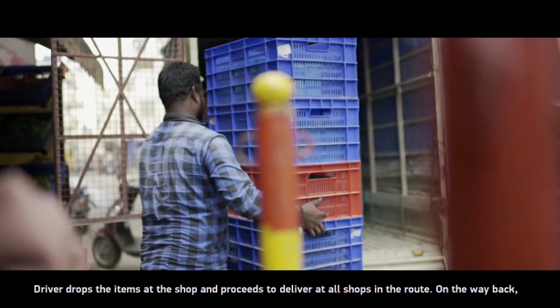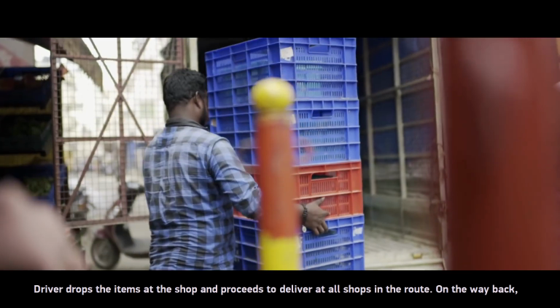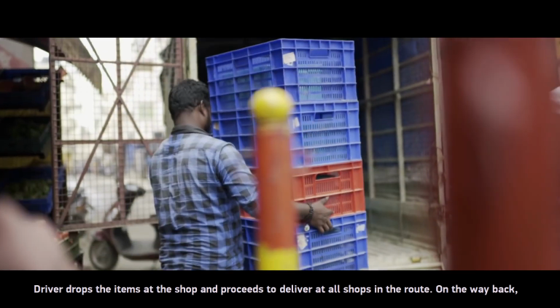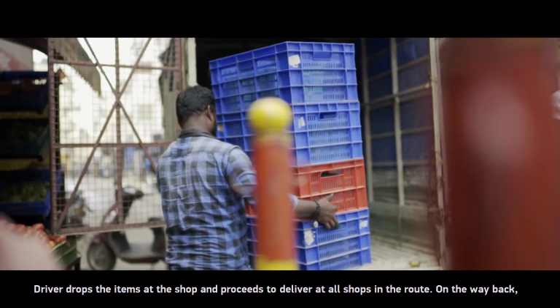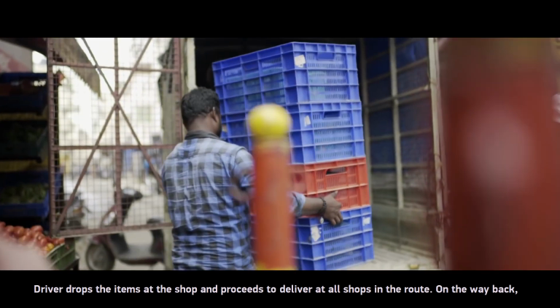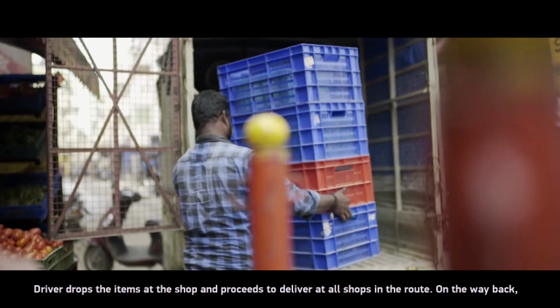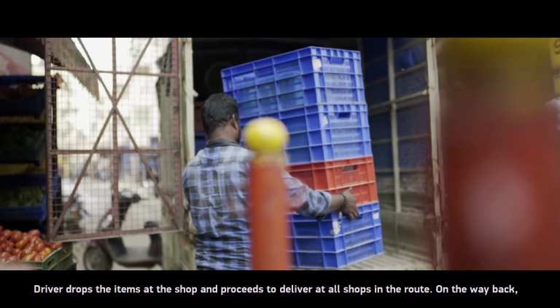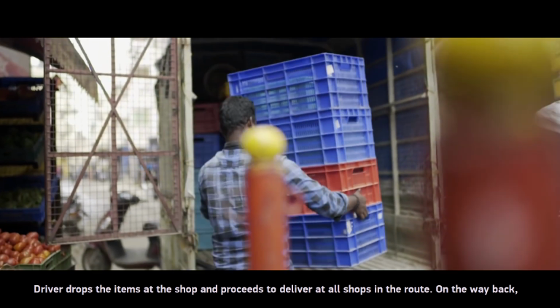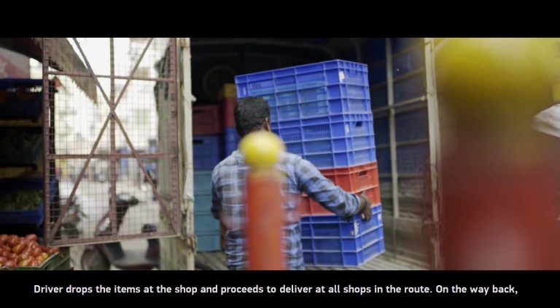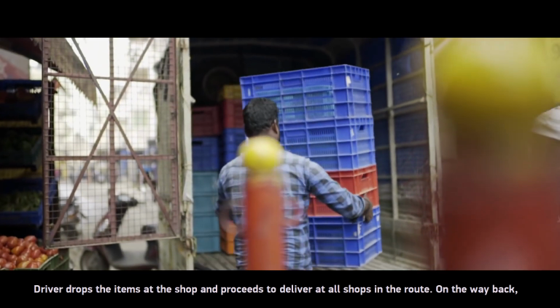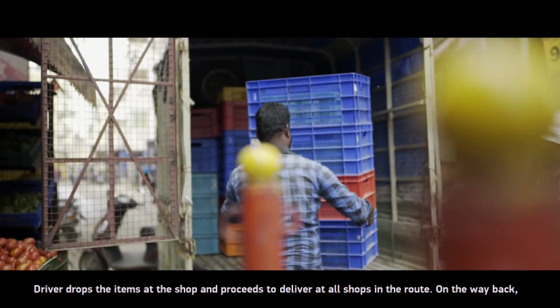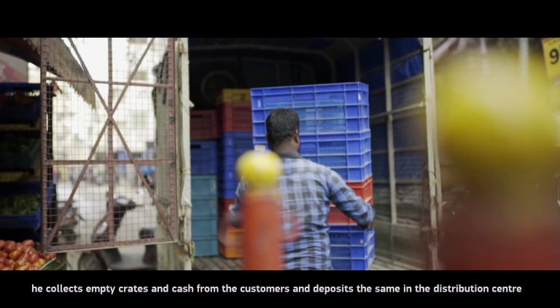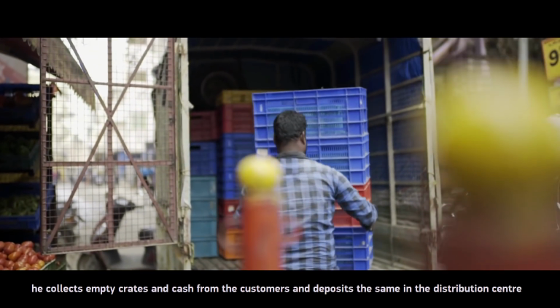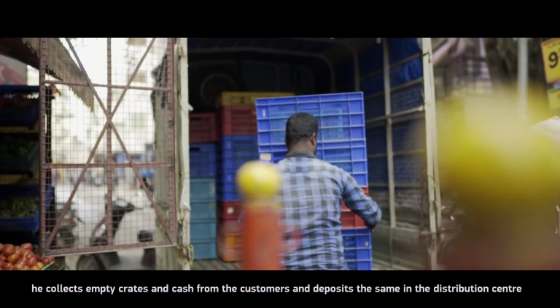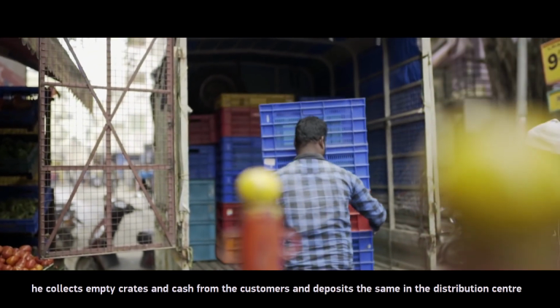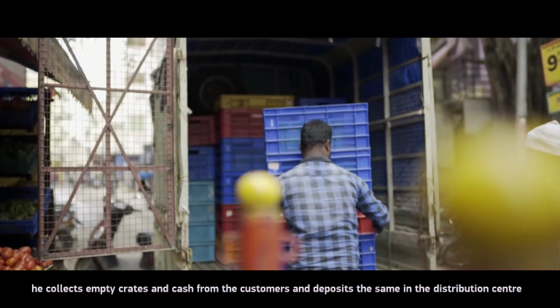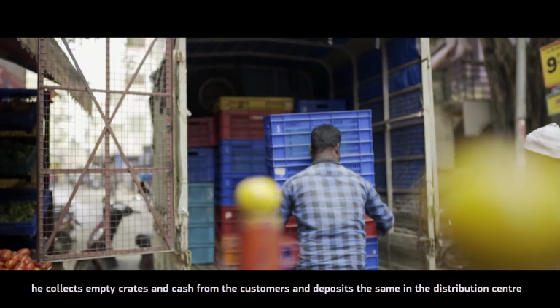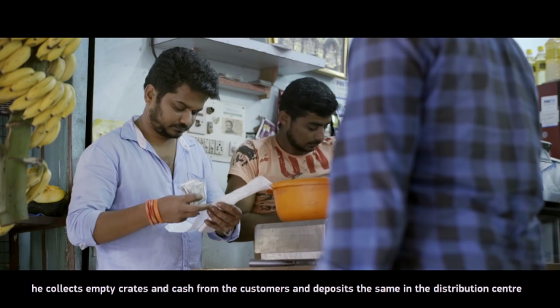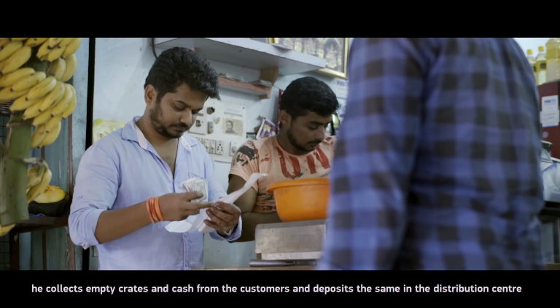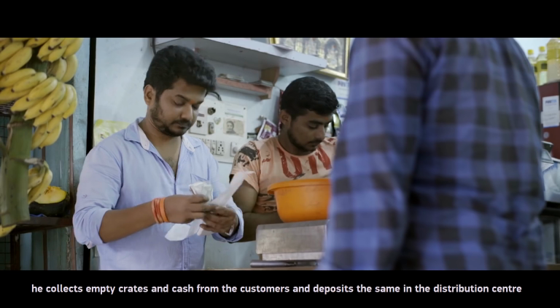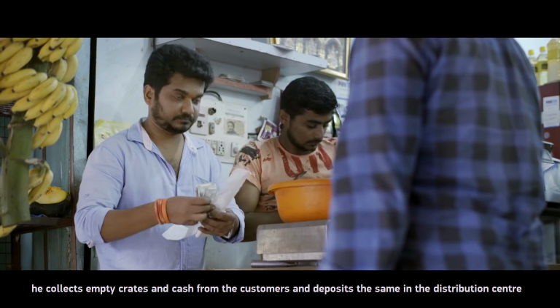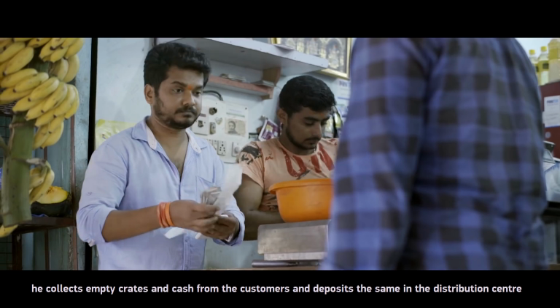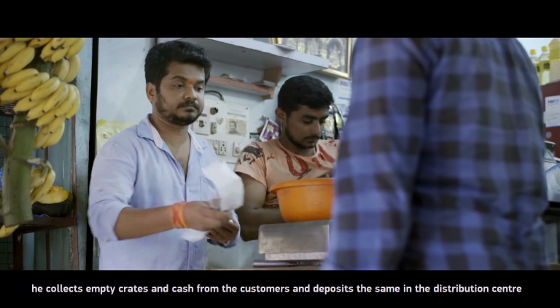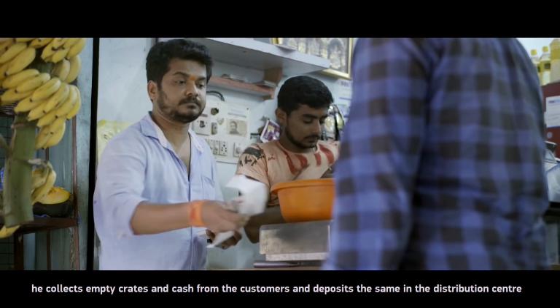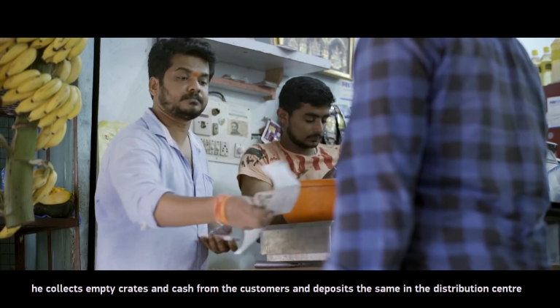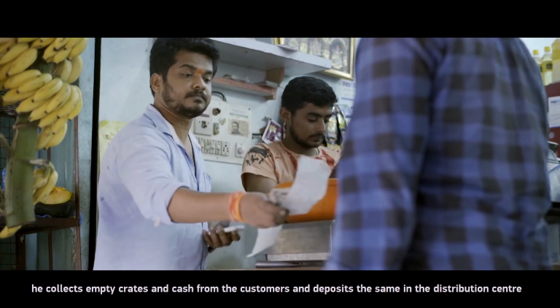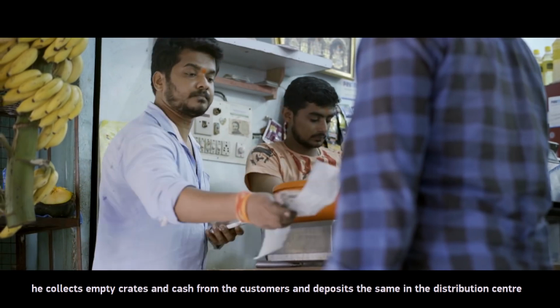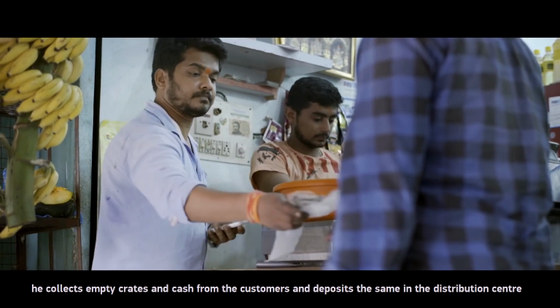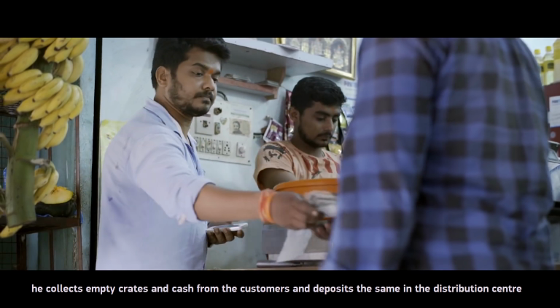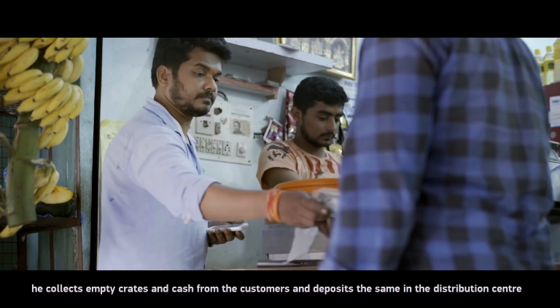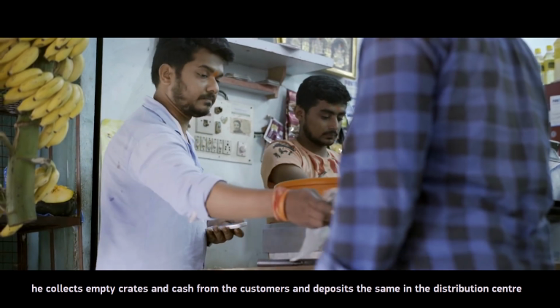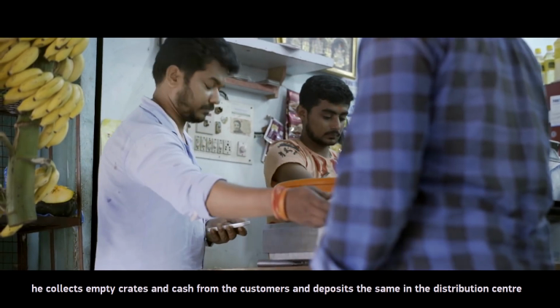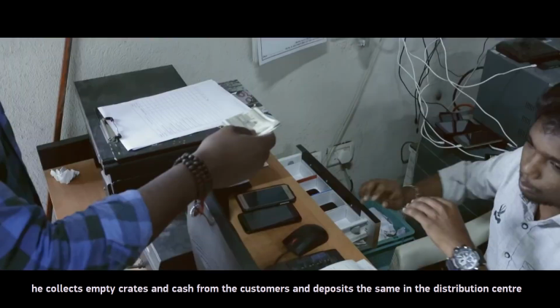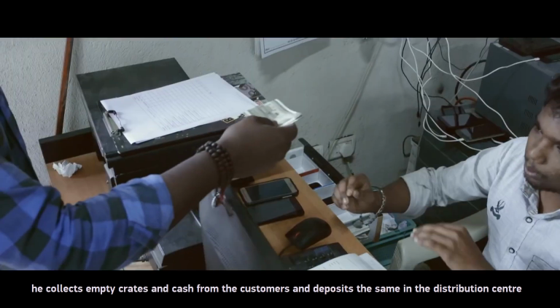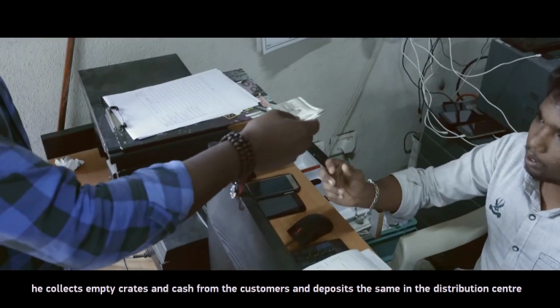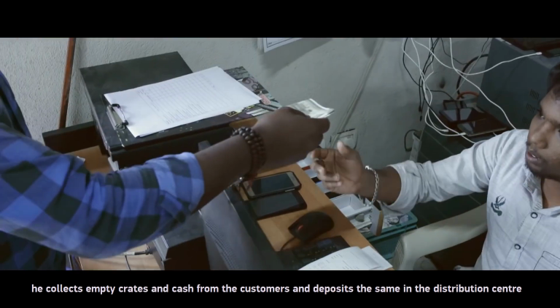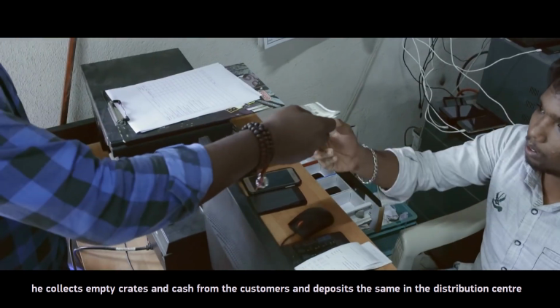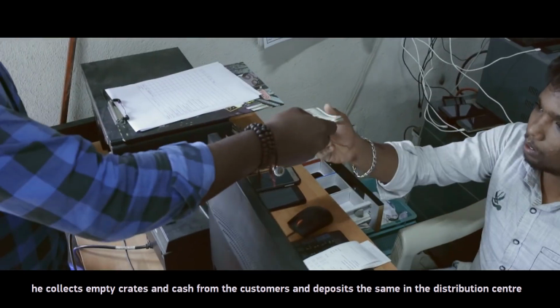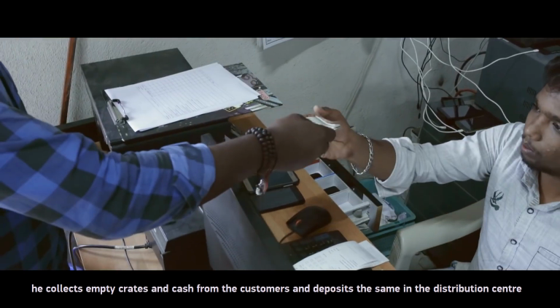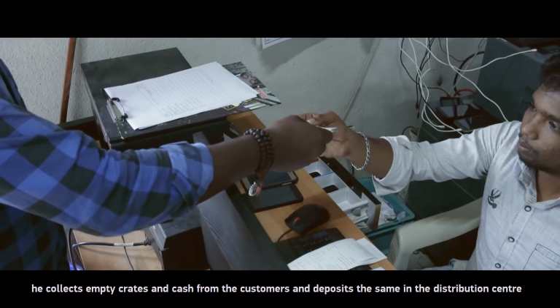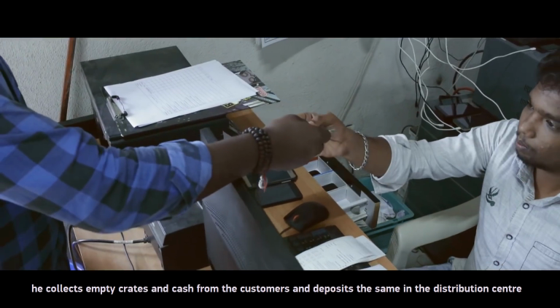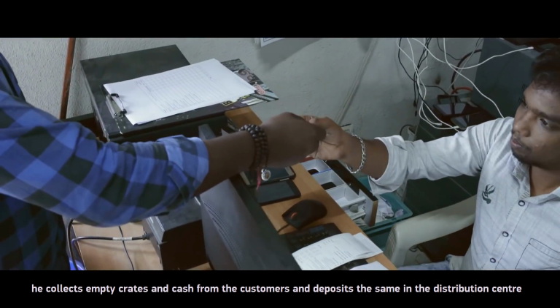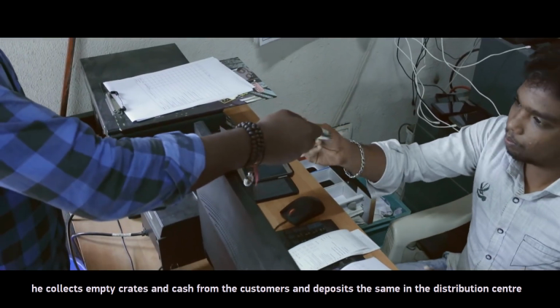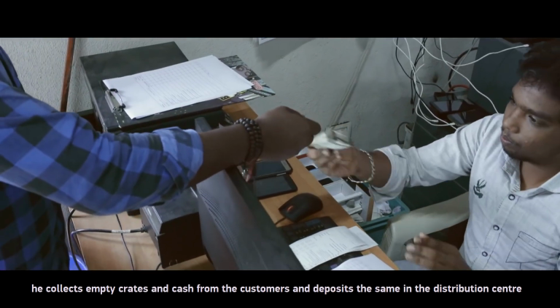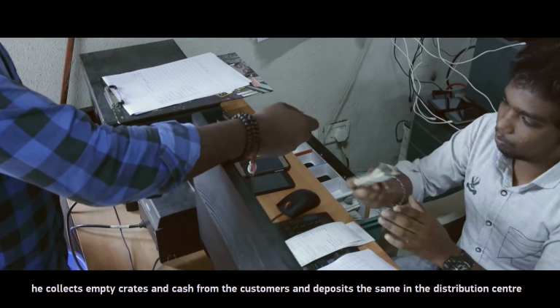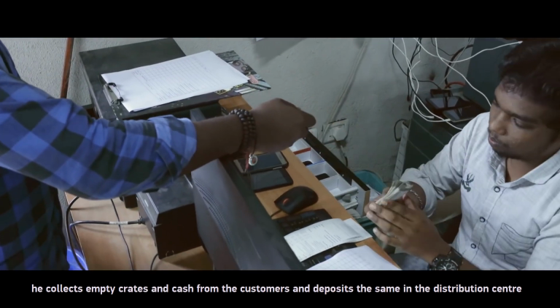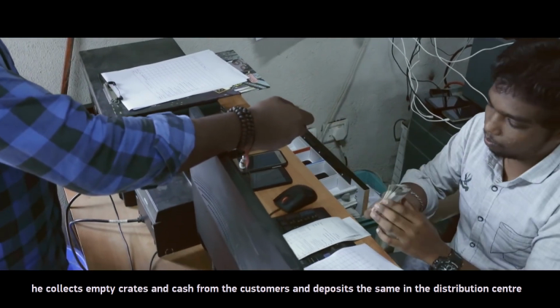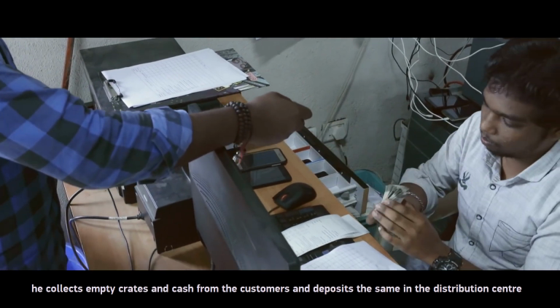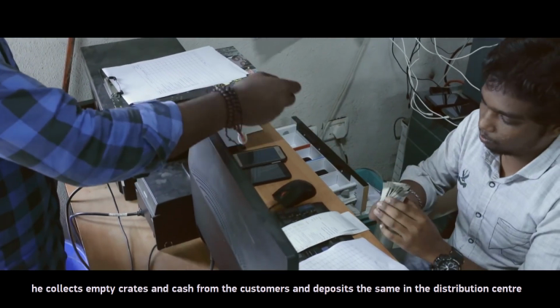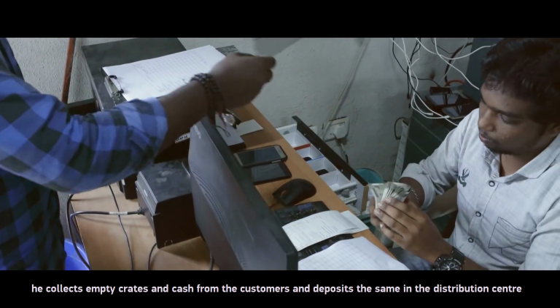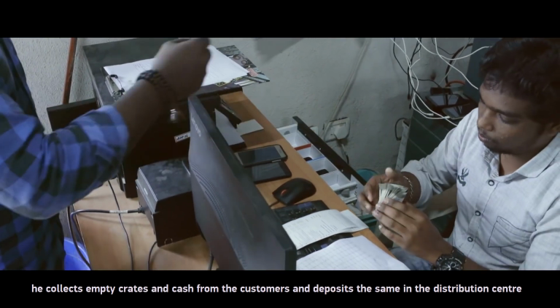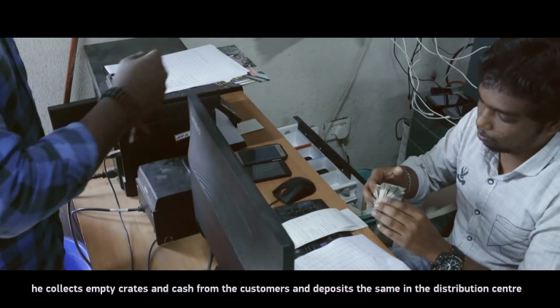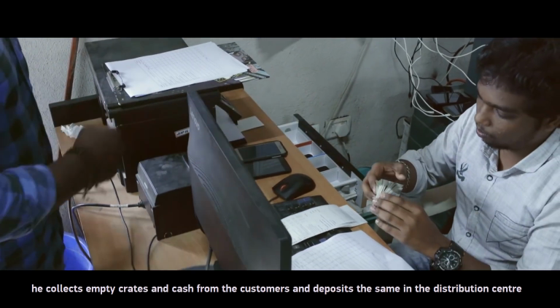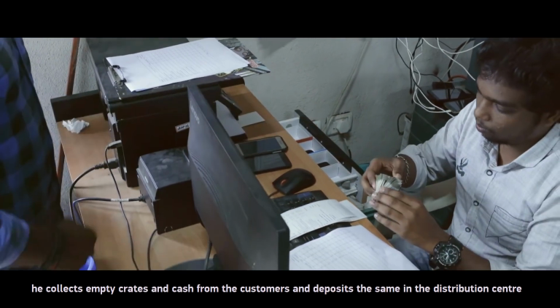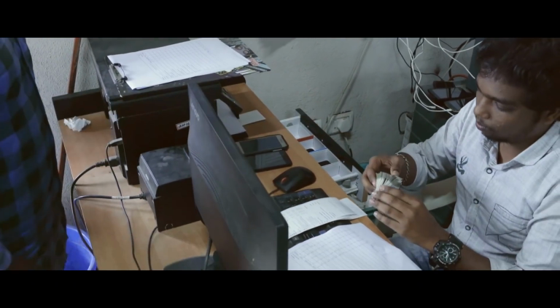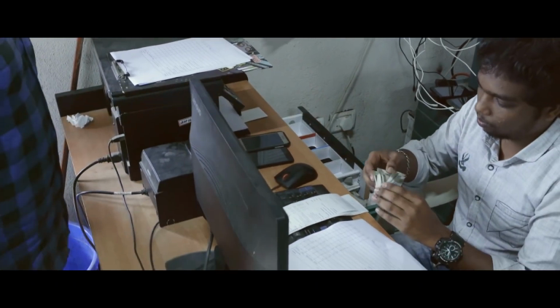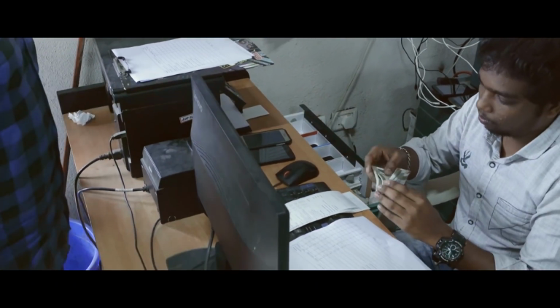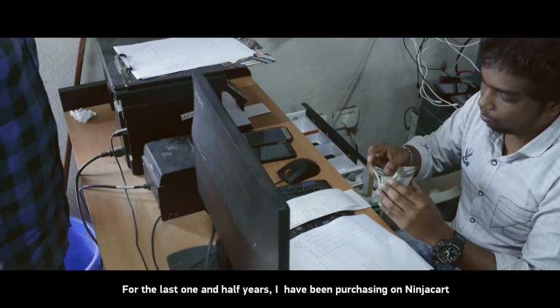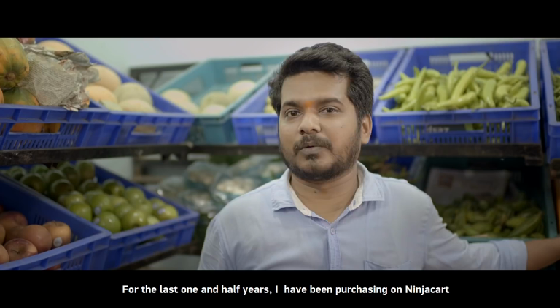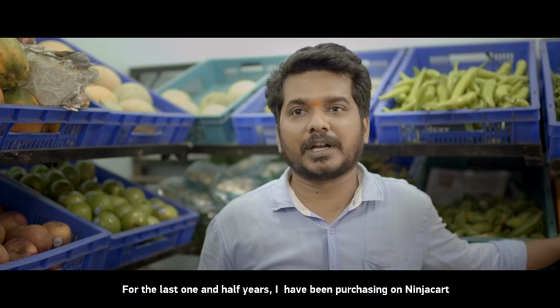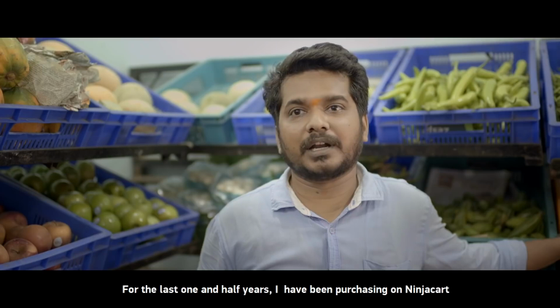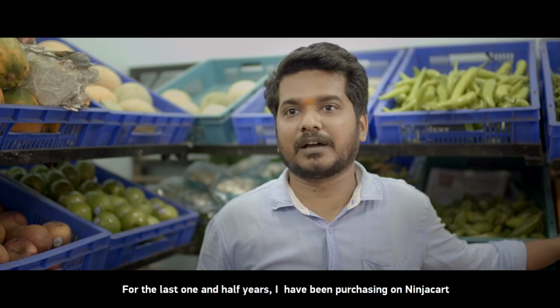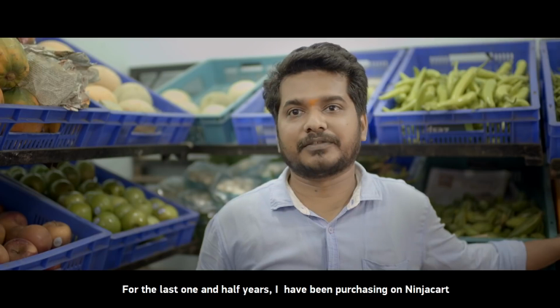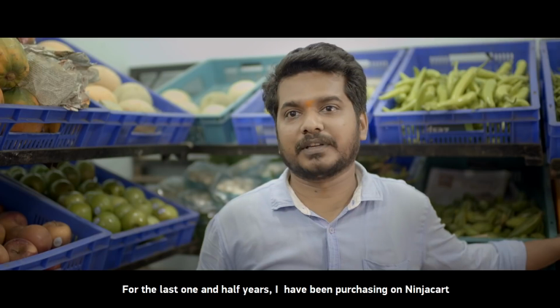On the way back, the driver collects empty crates and cash from customers and deposits them at the distribution centre.